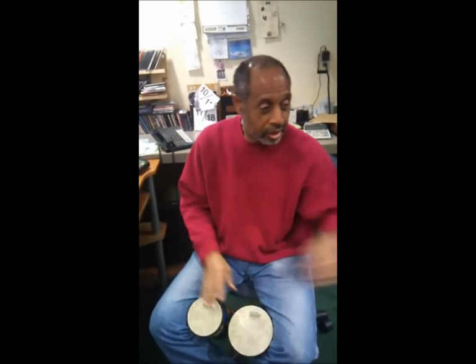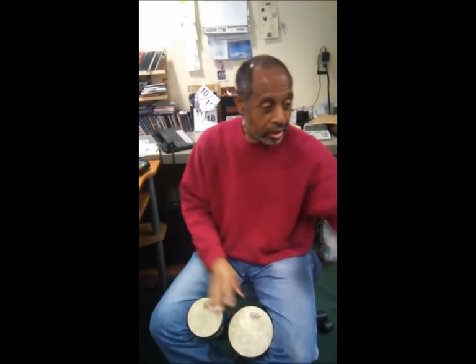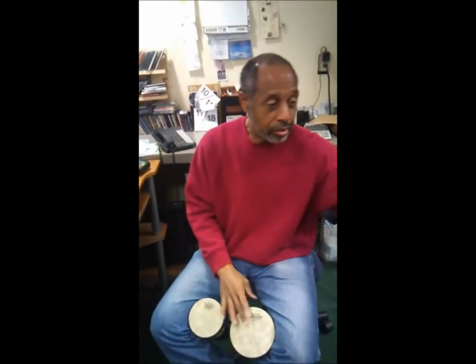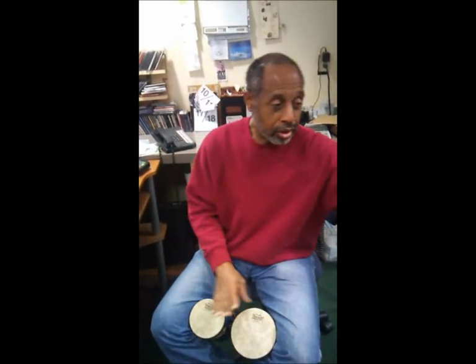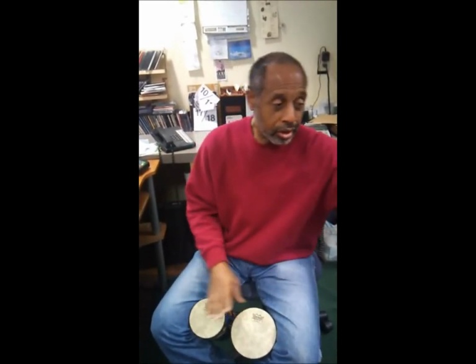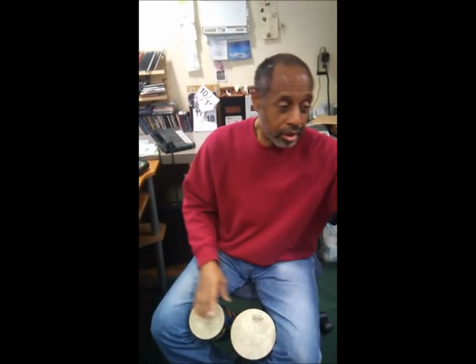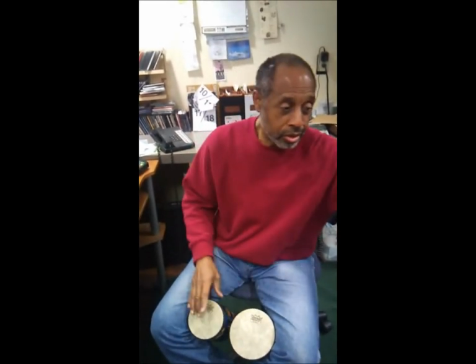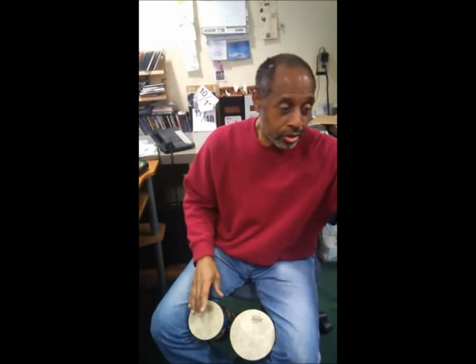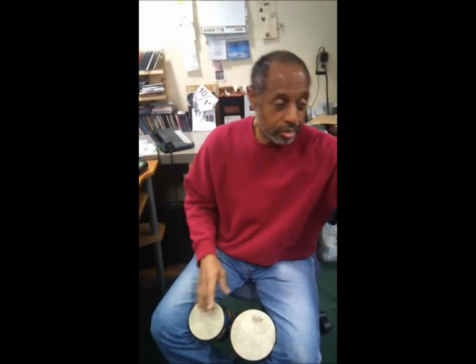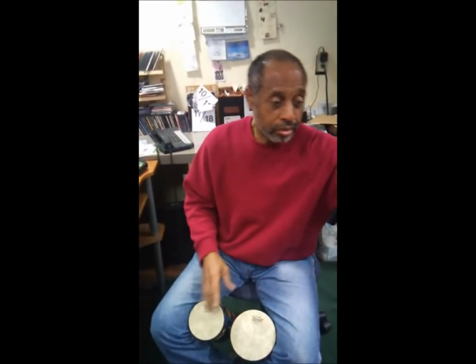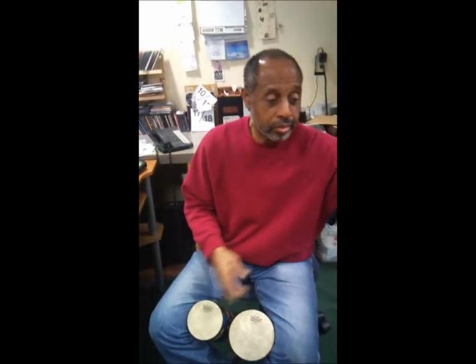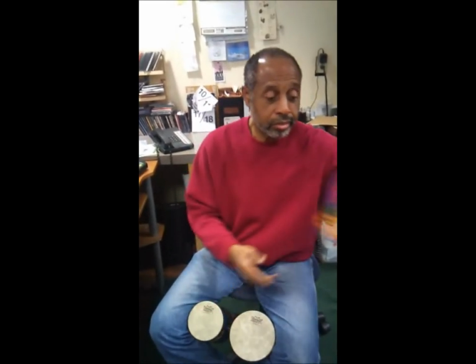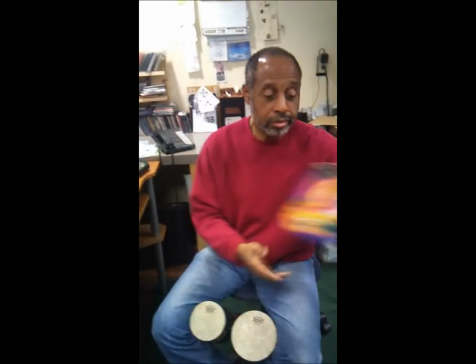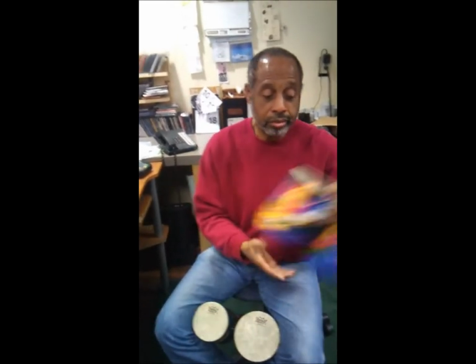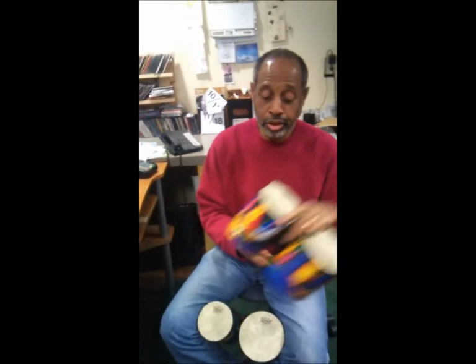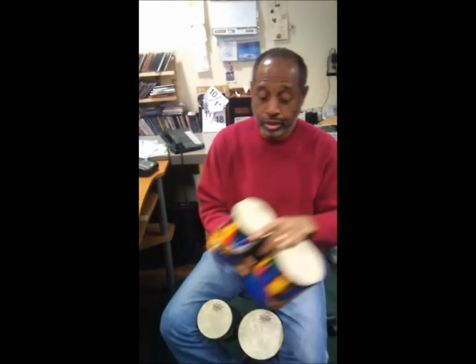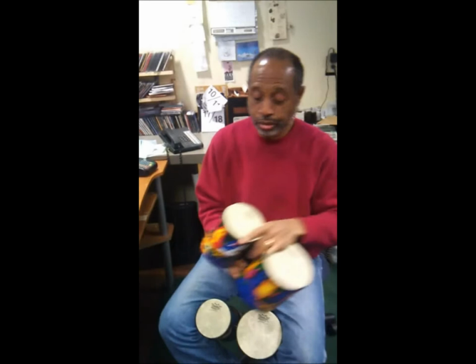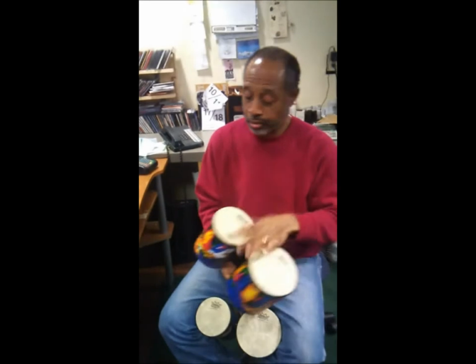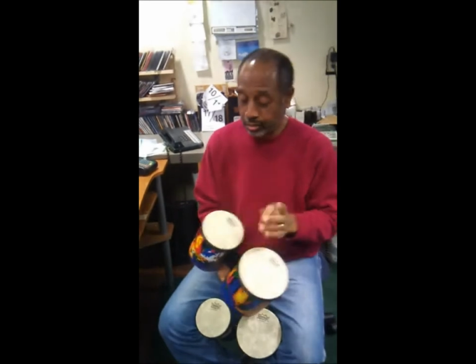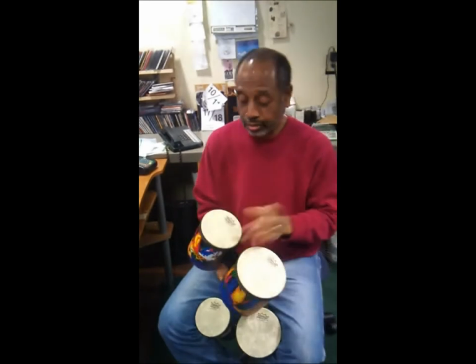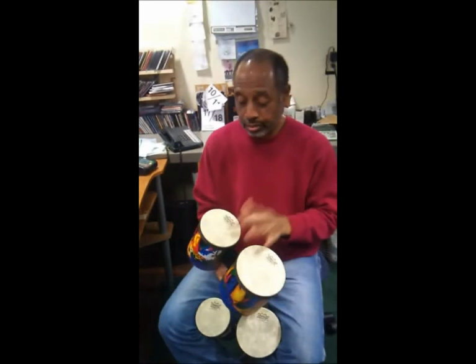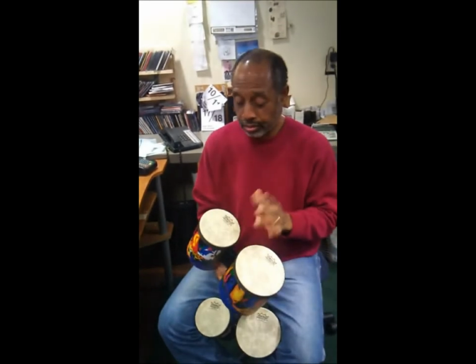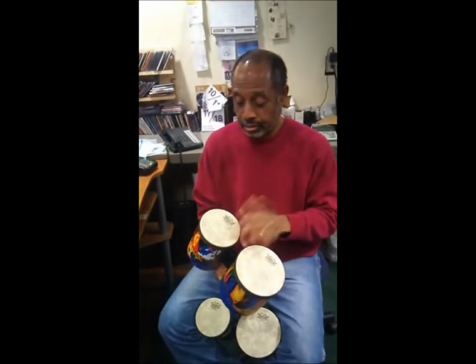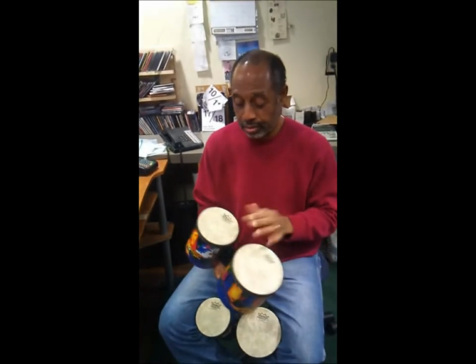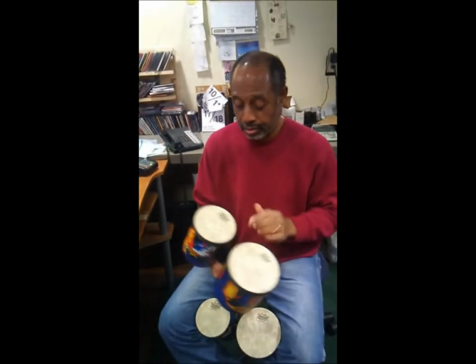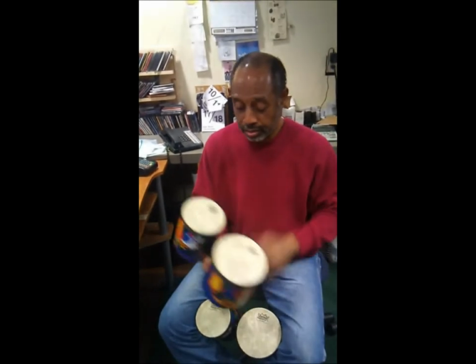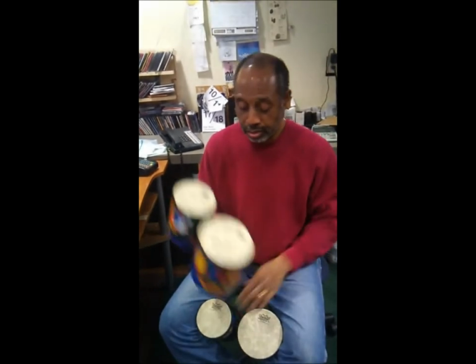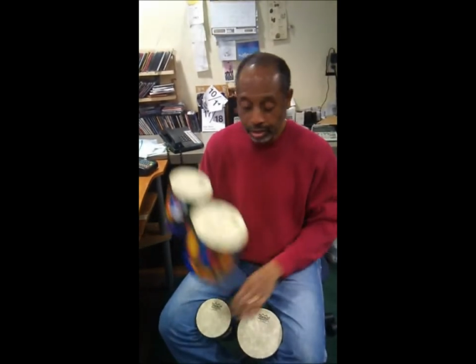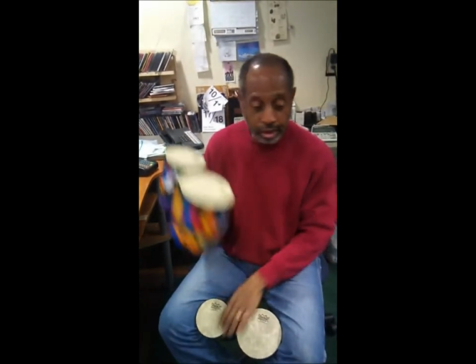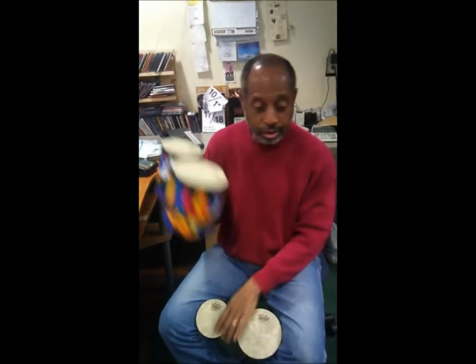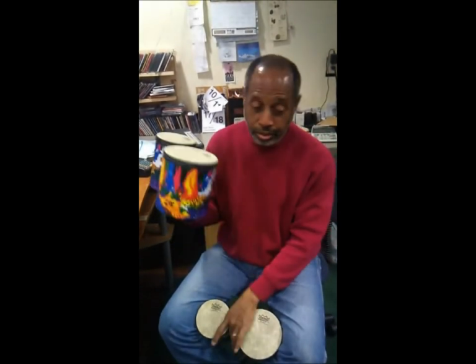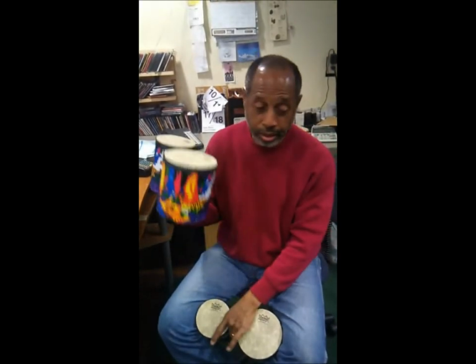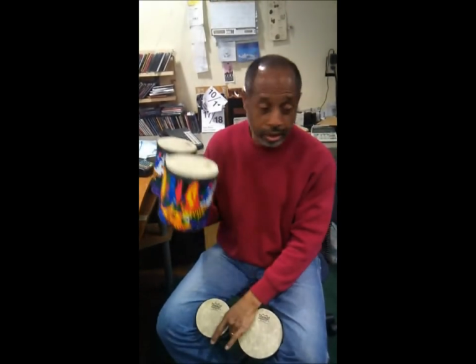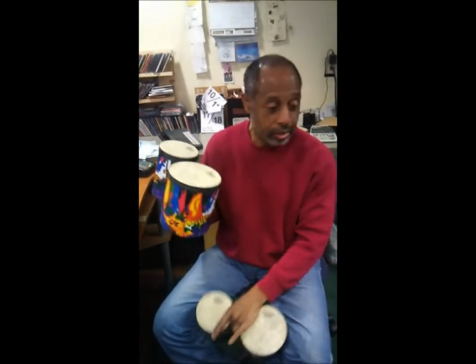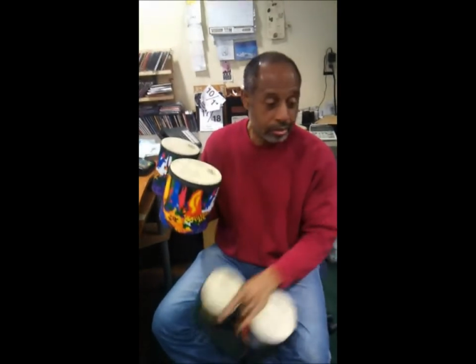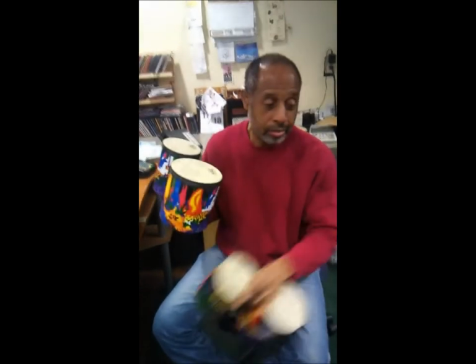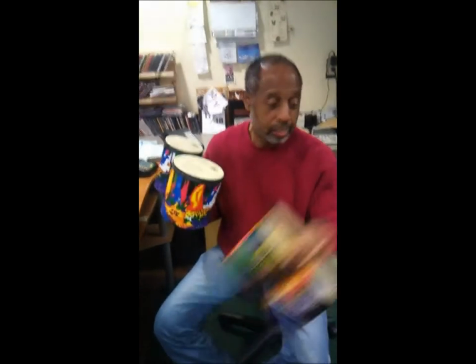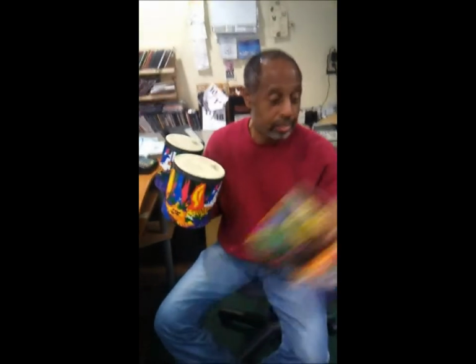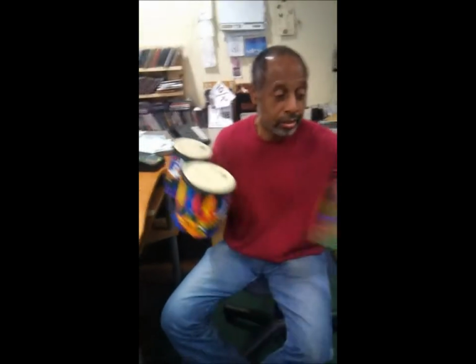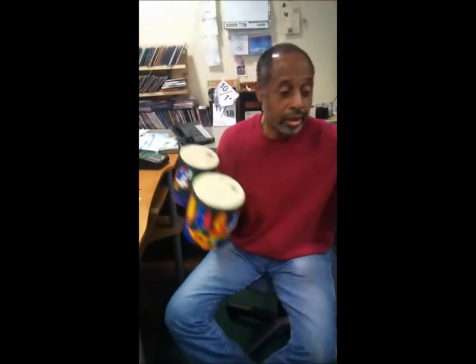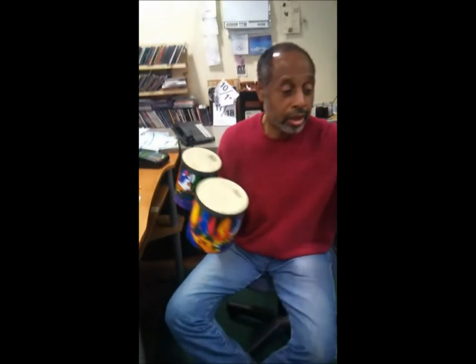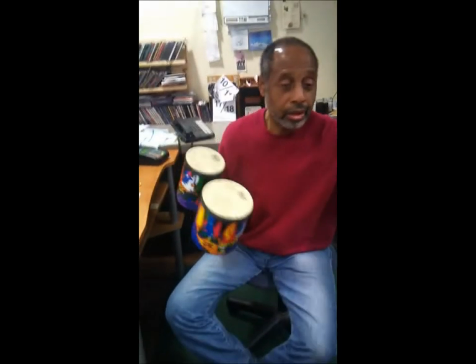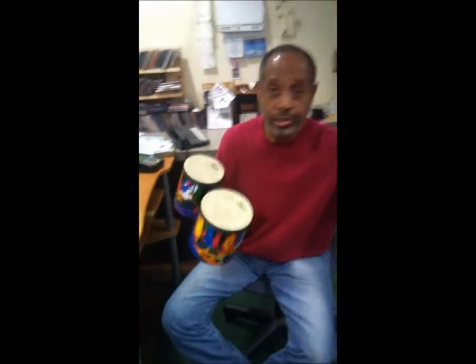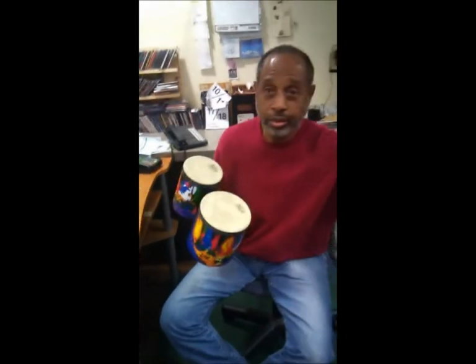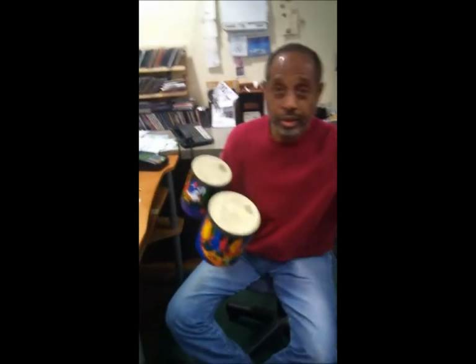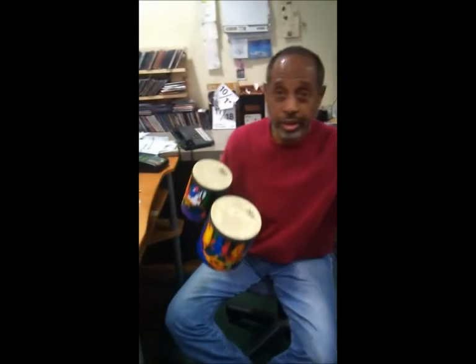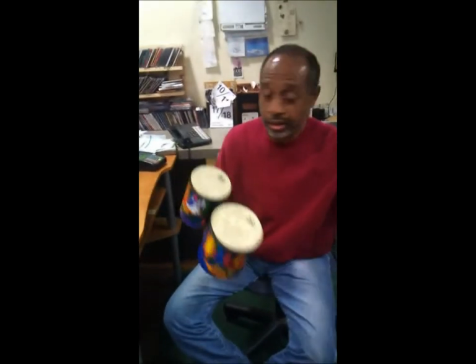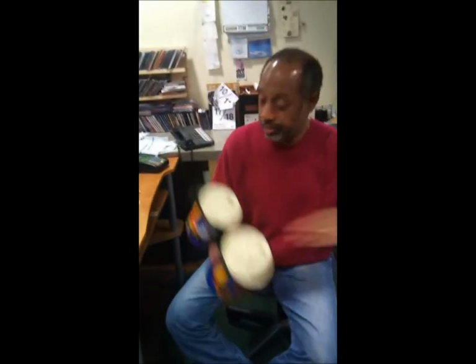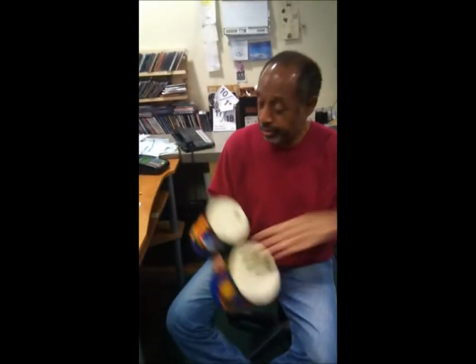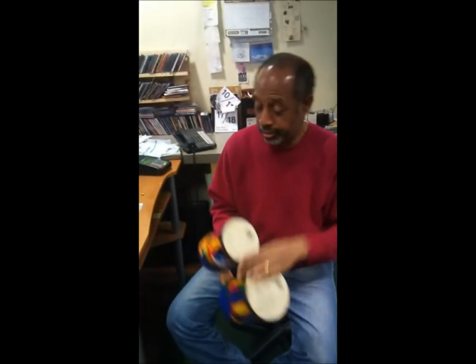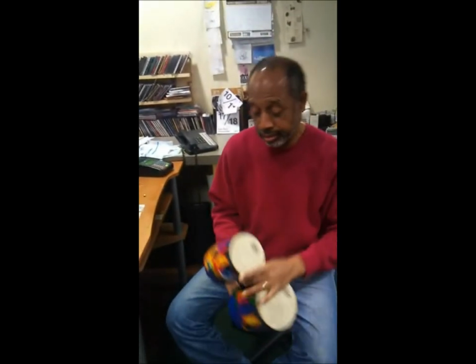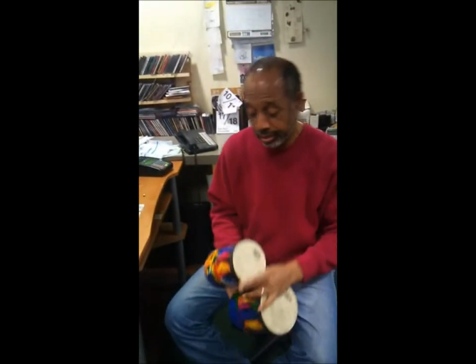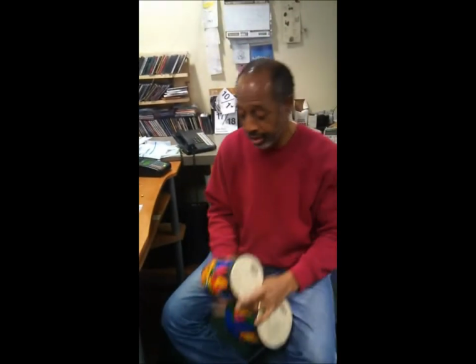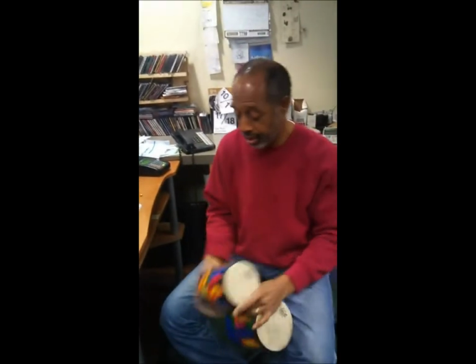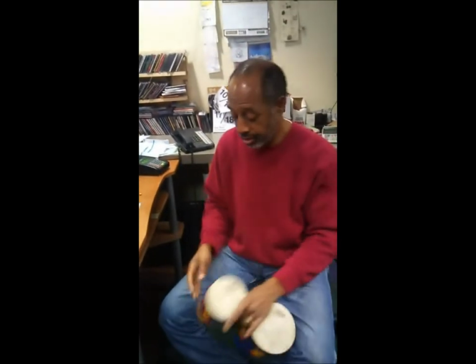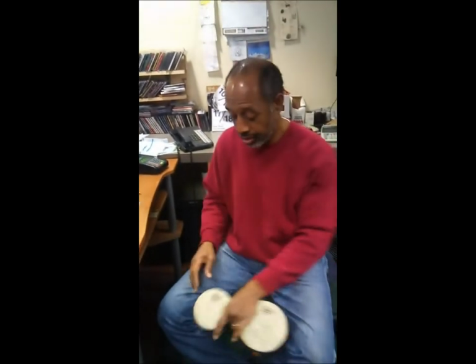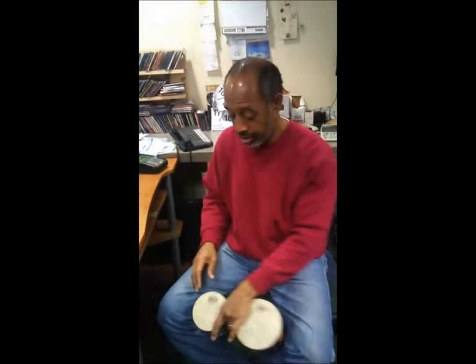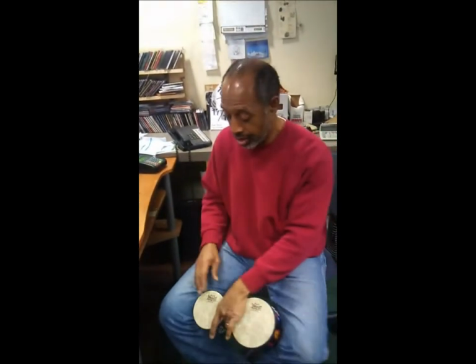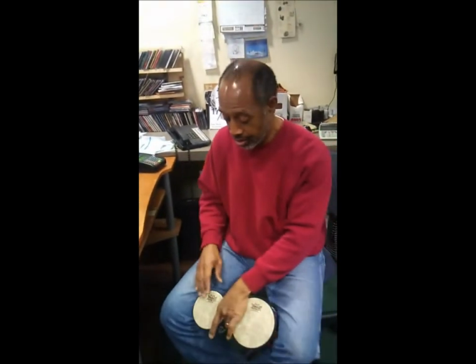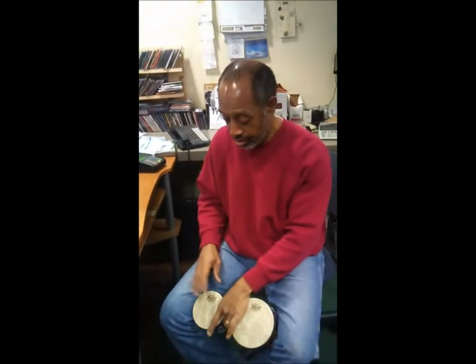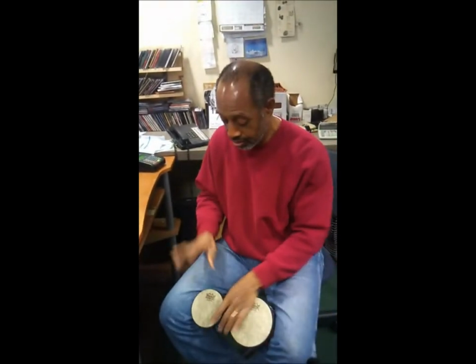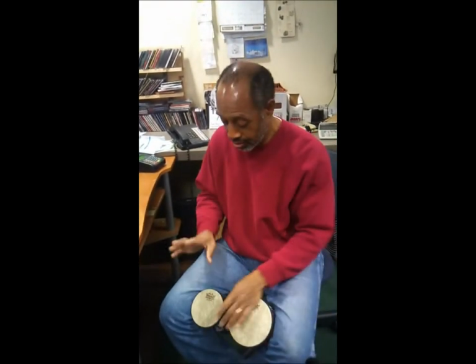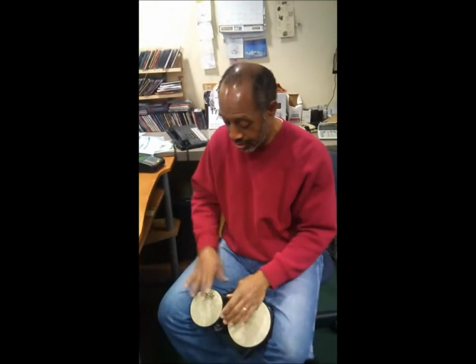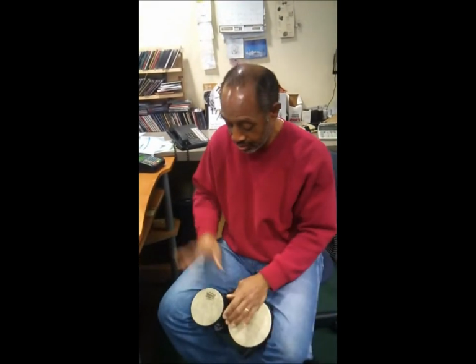But this one — that's great. Oh my goodness, that is great. Yeah, that is great.